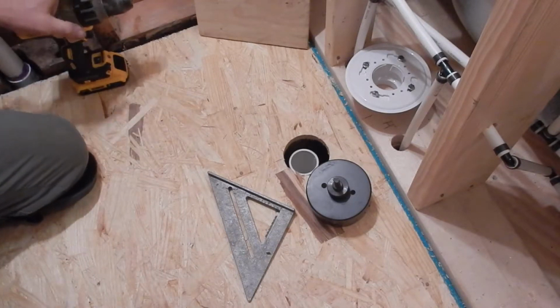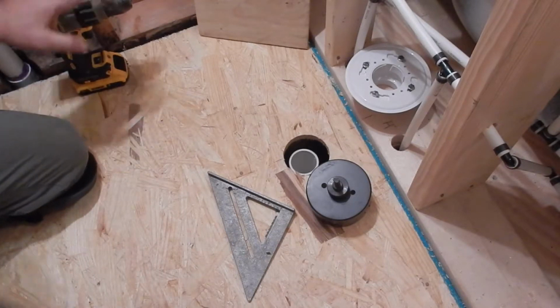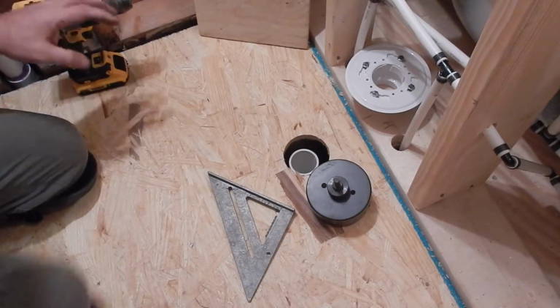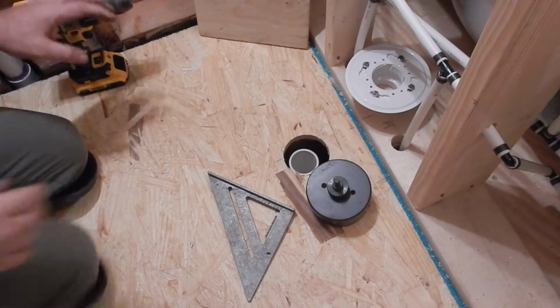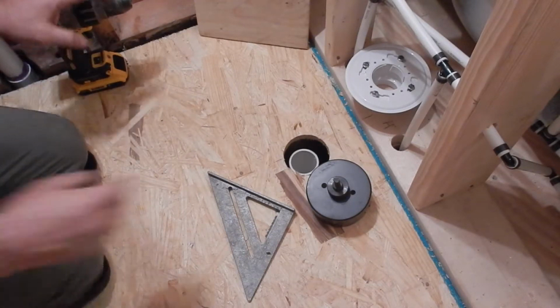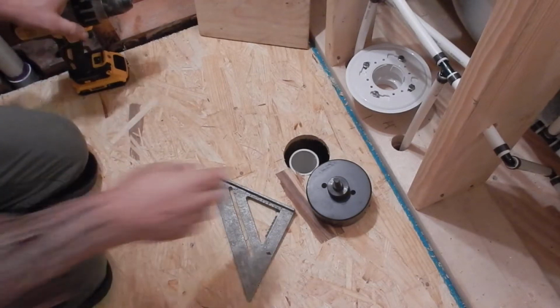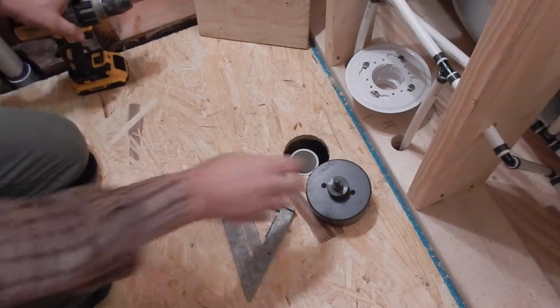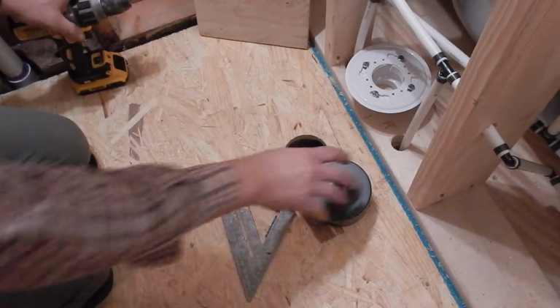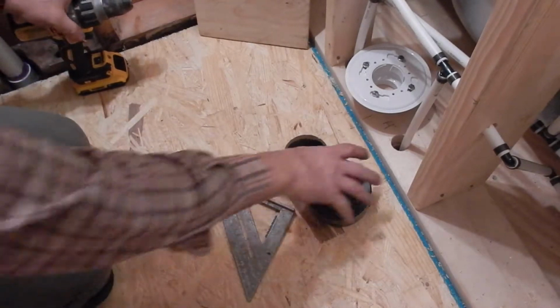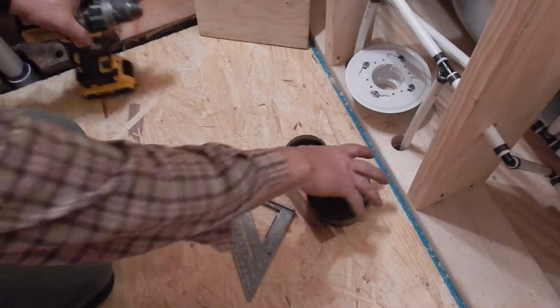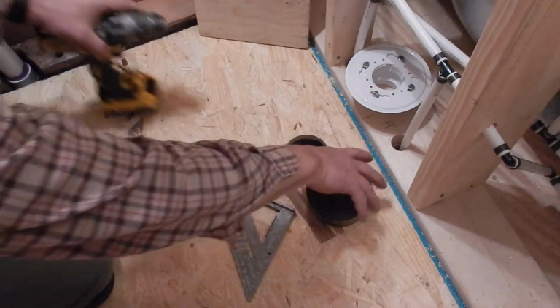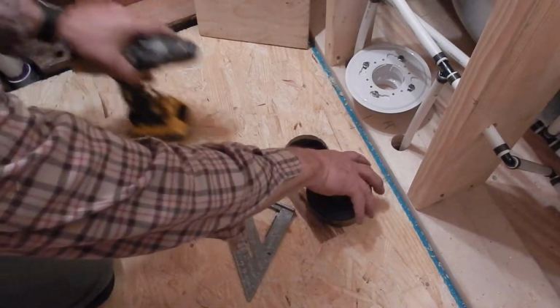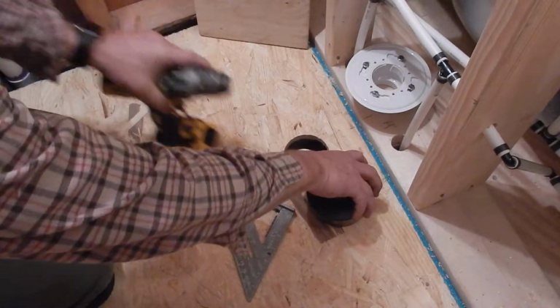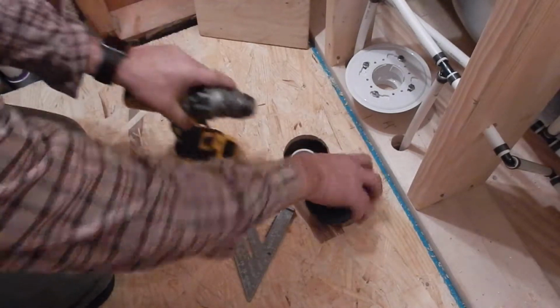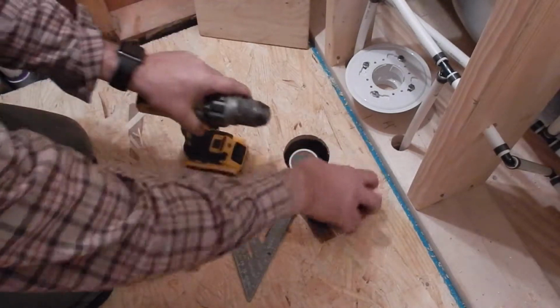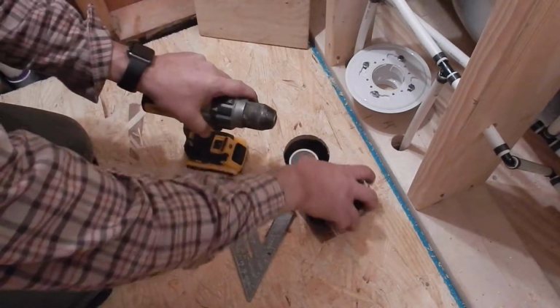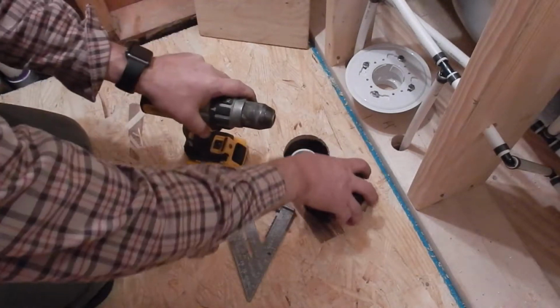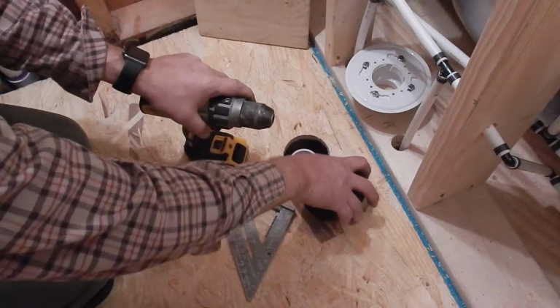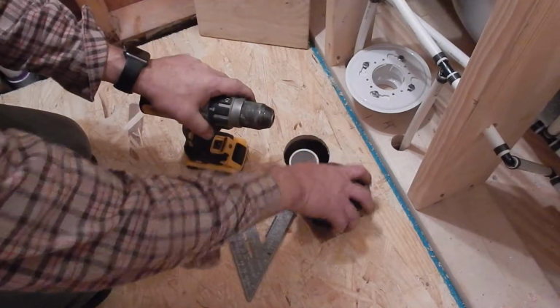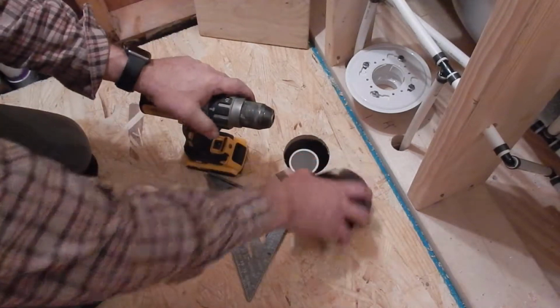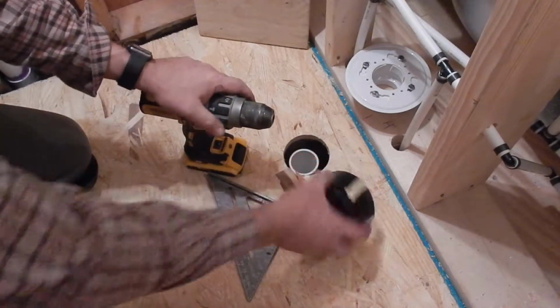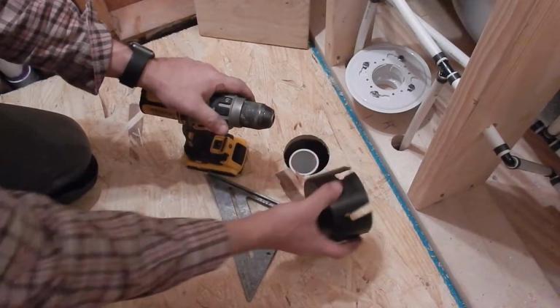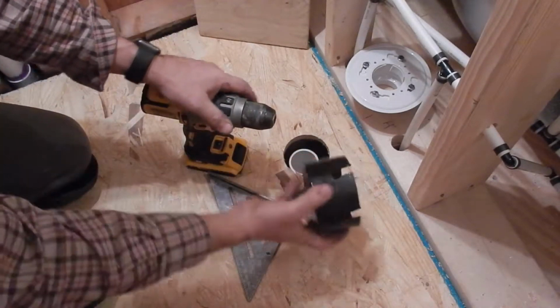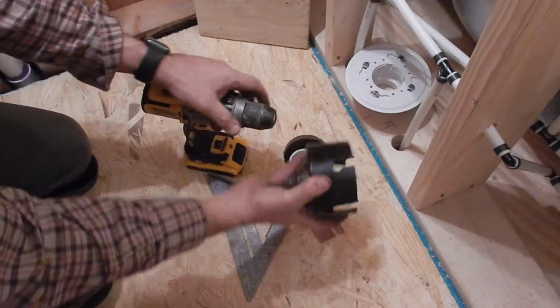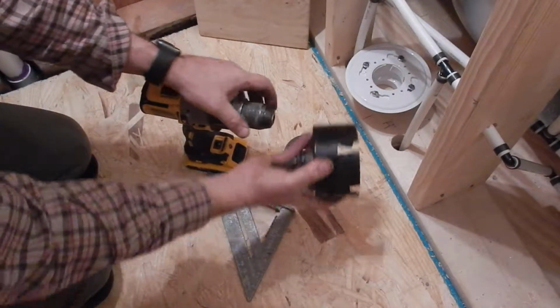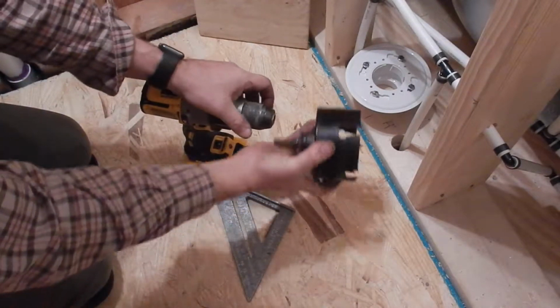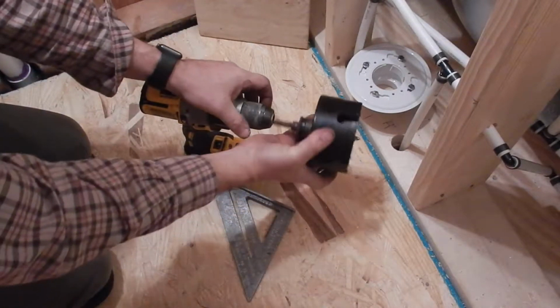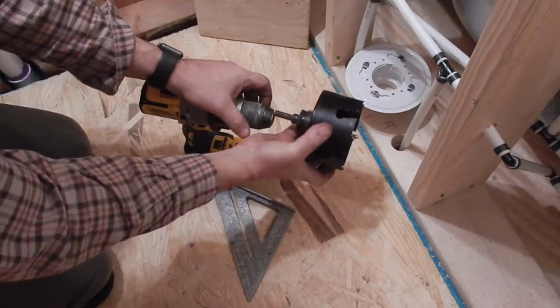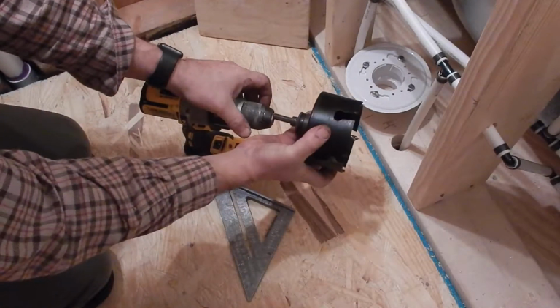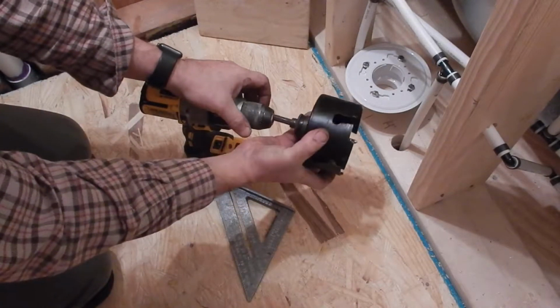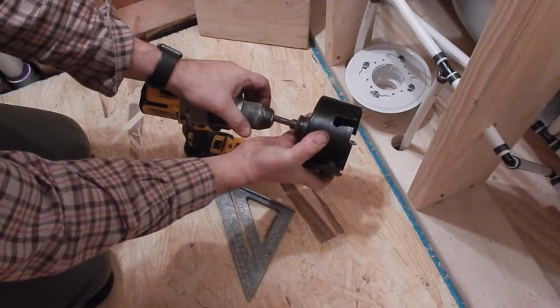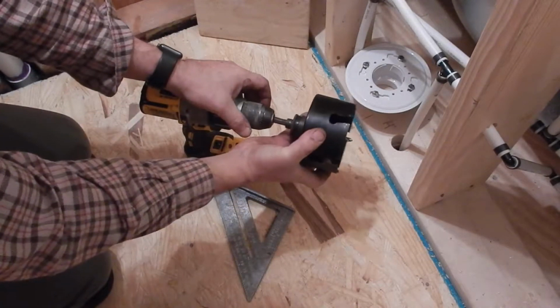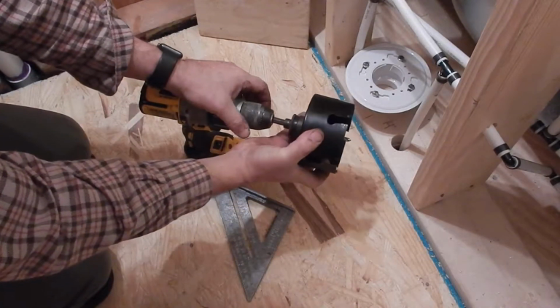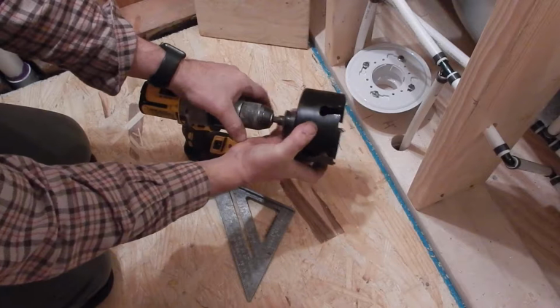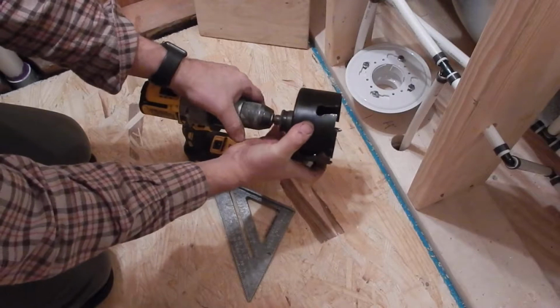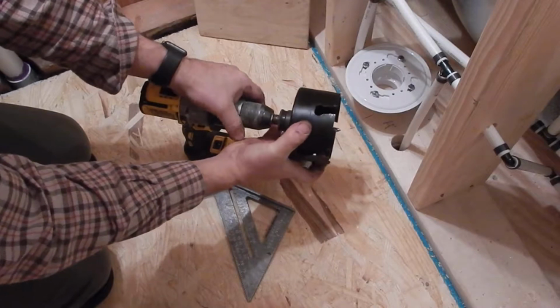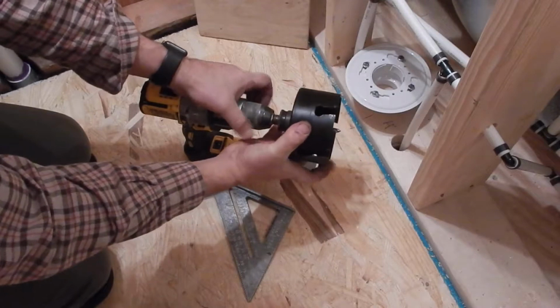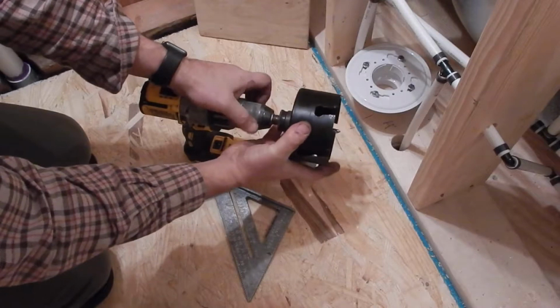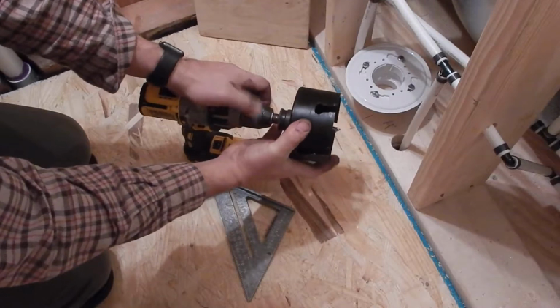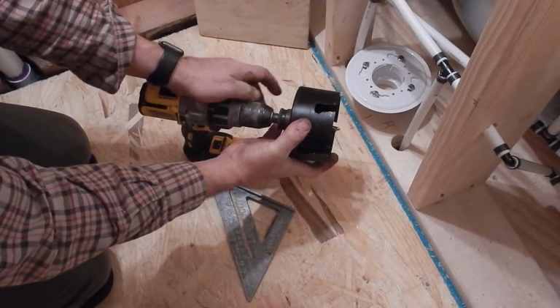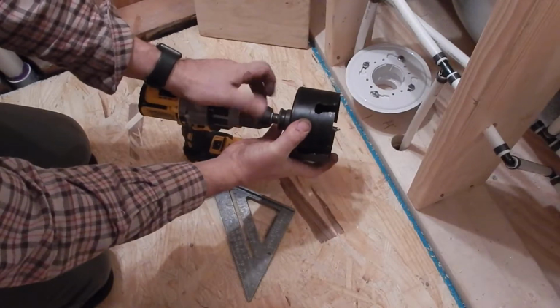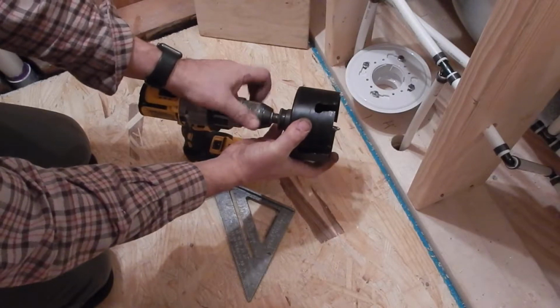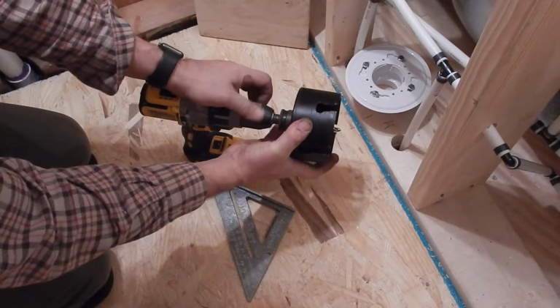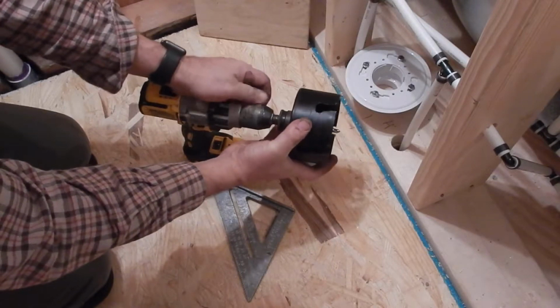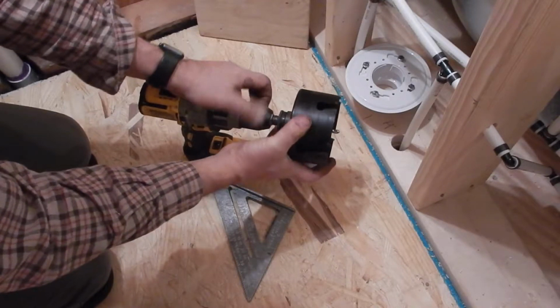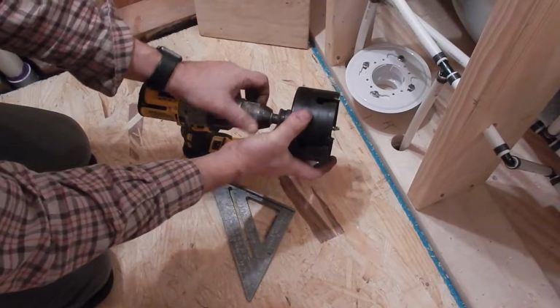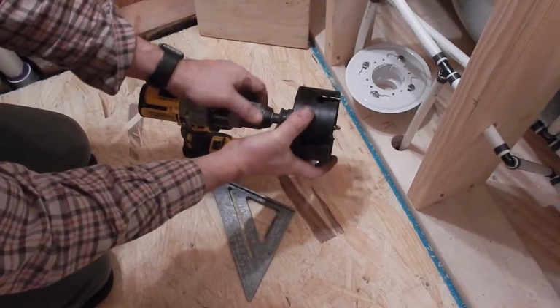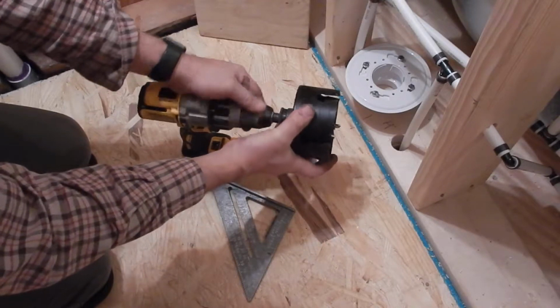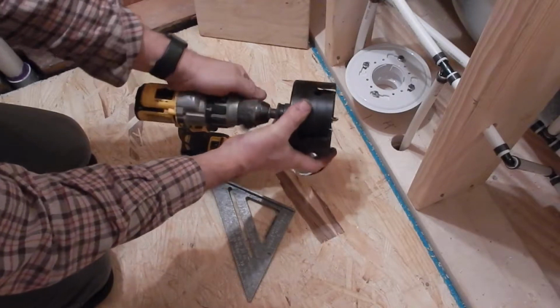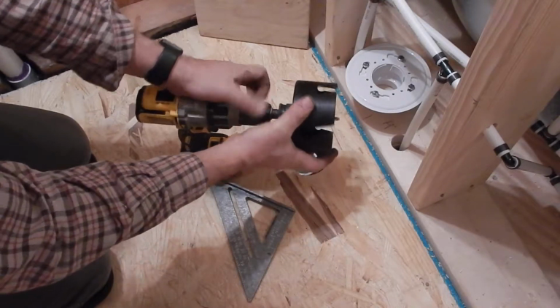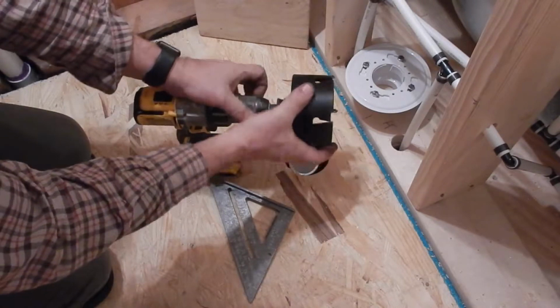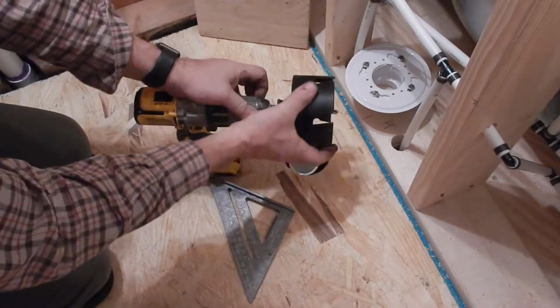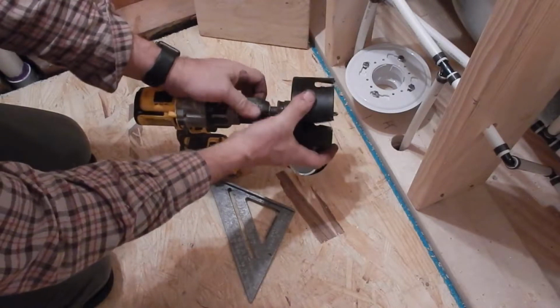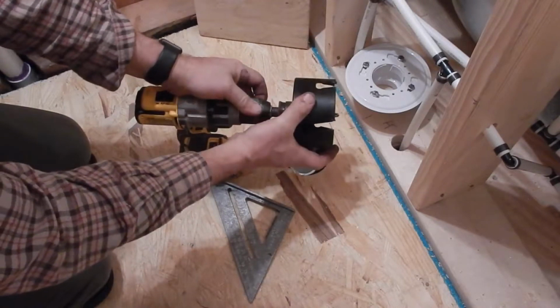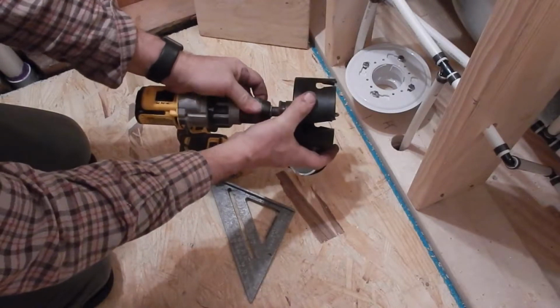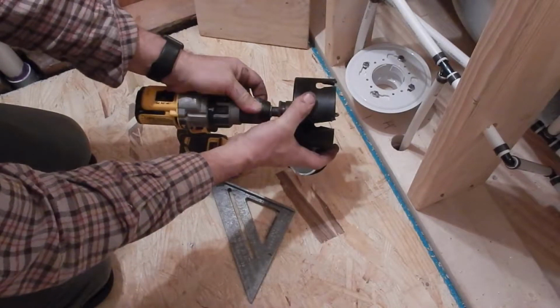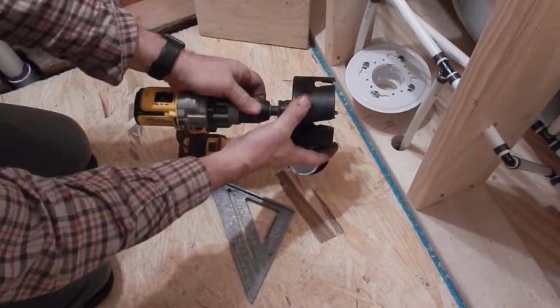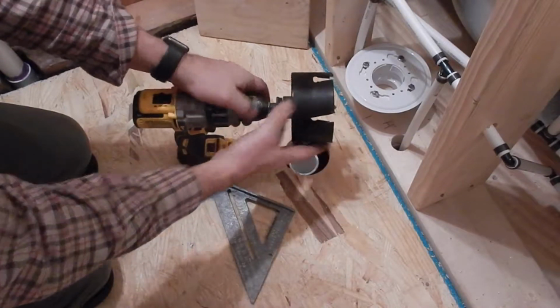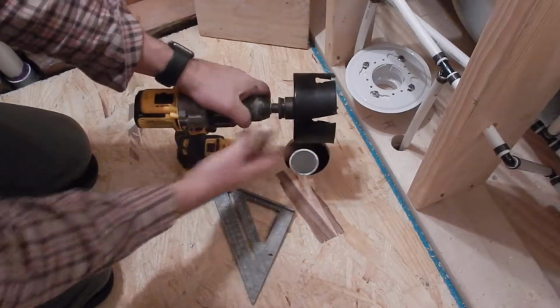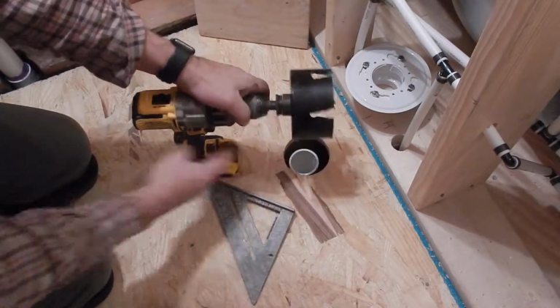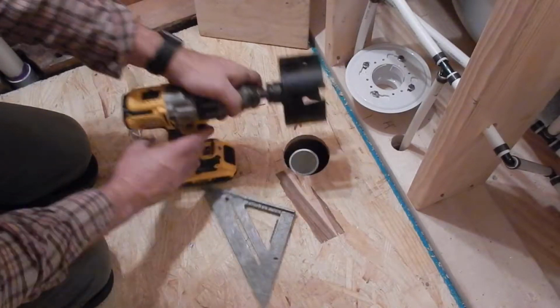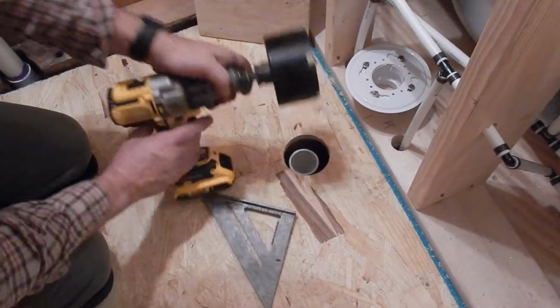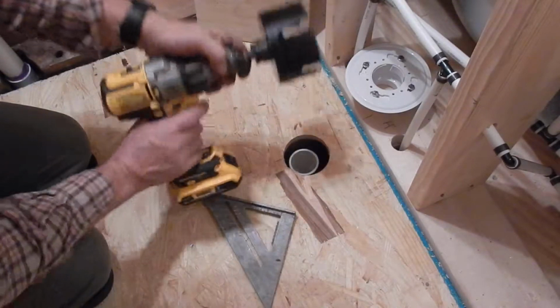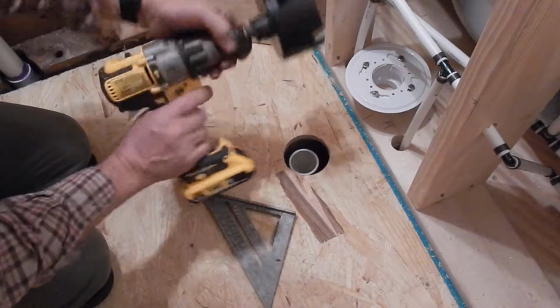So what I'm going to do is take my hole saw and set it up into my heavy duty hammer drill.